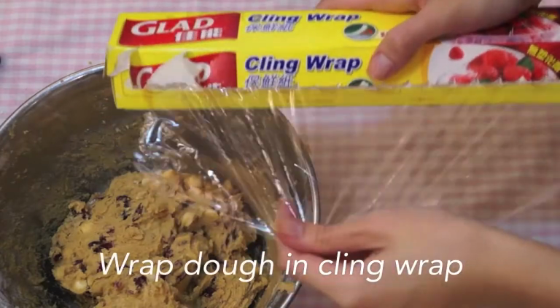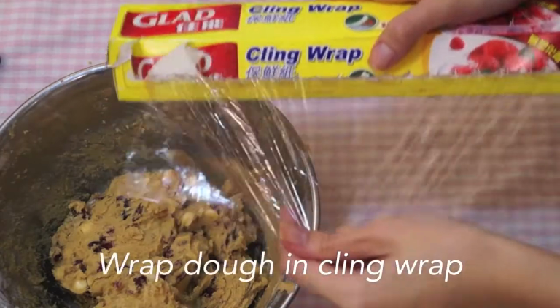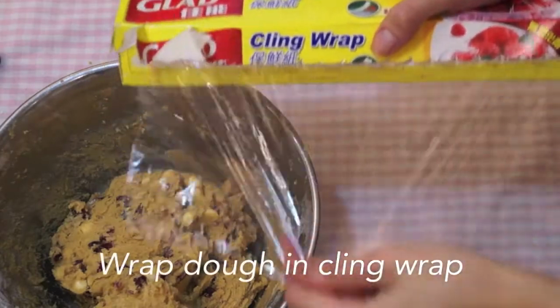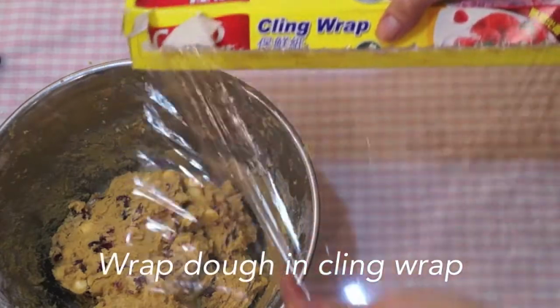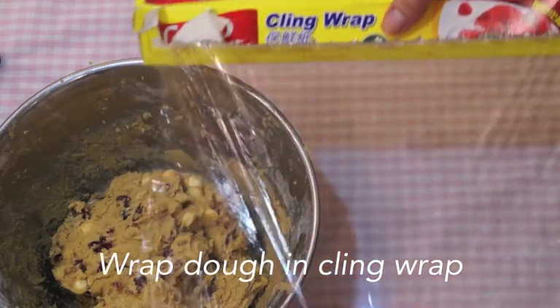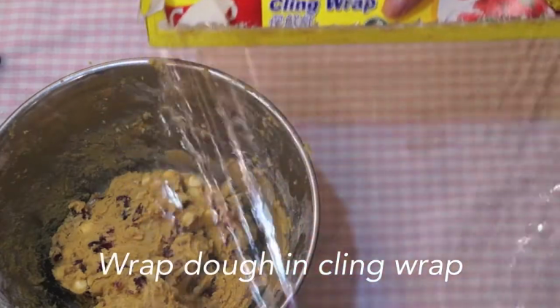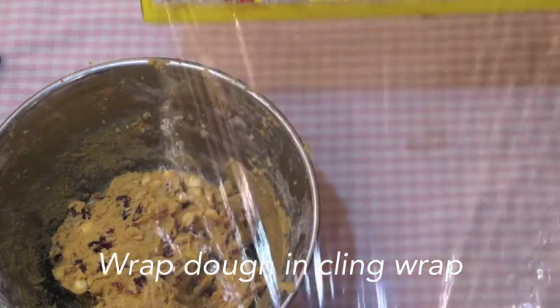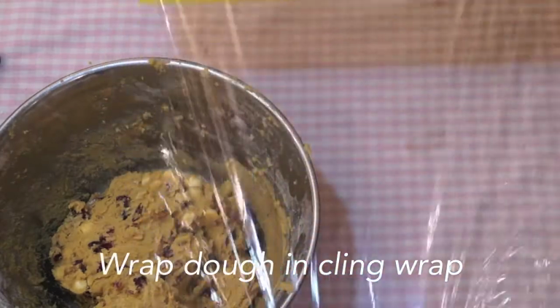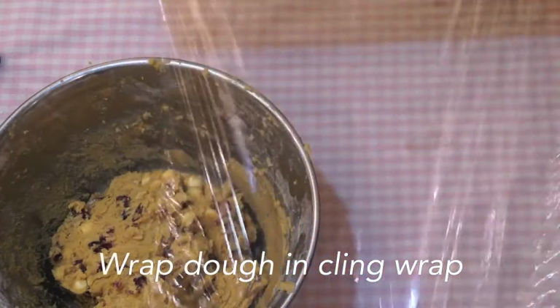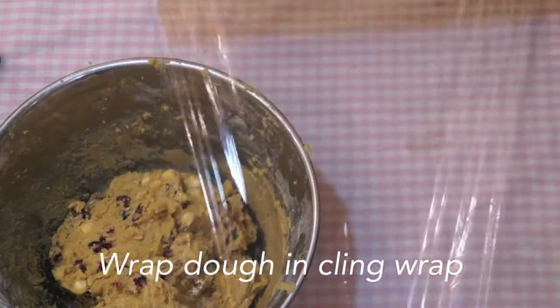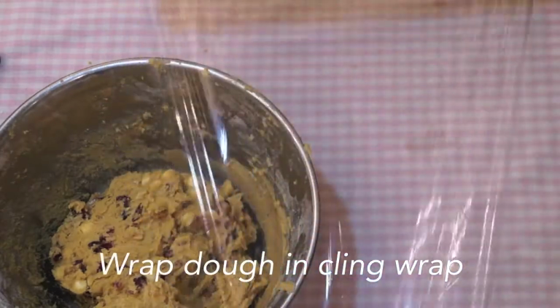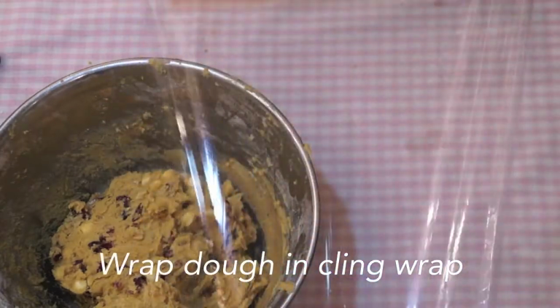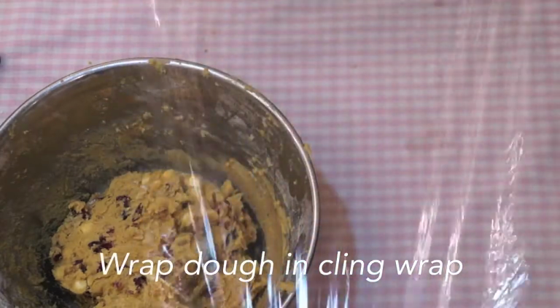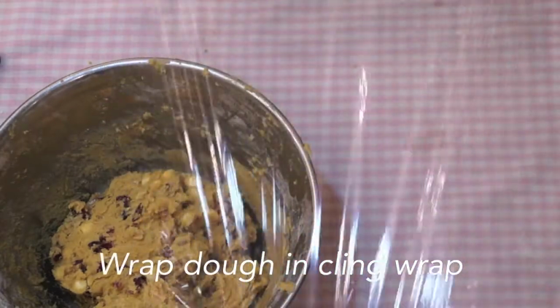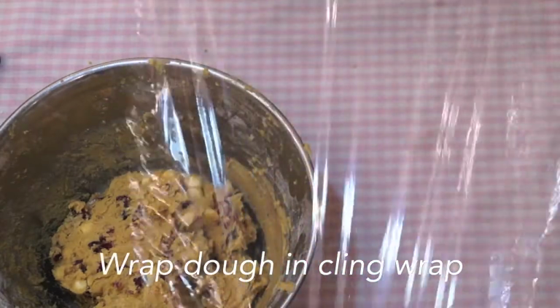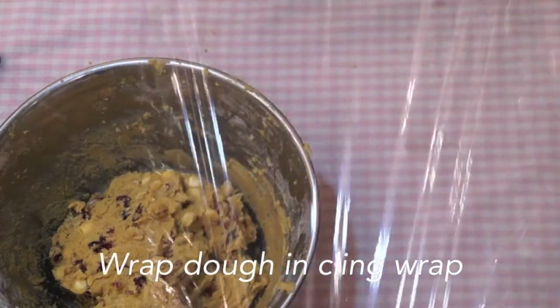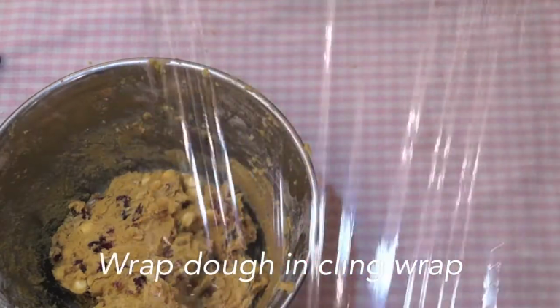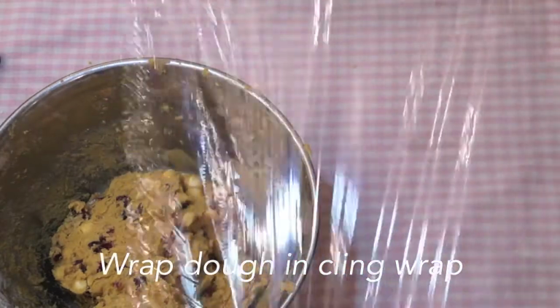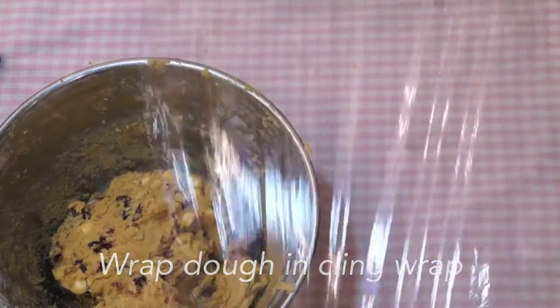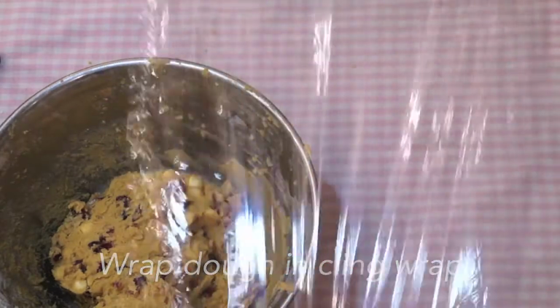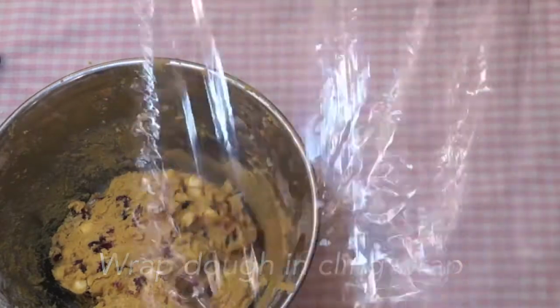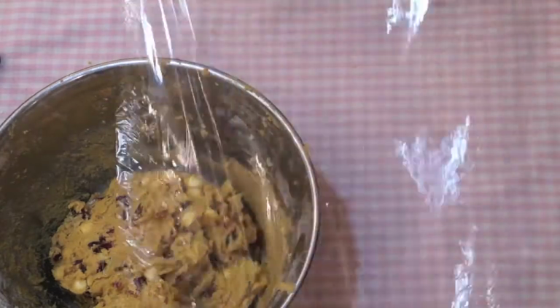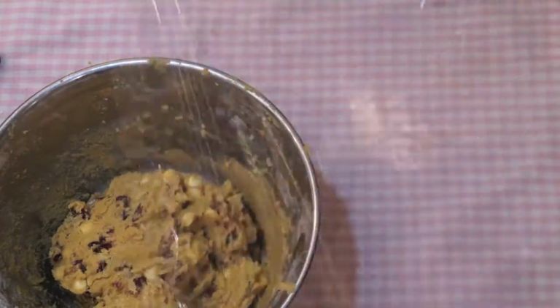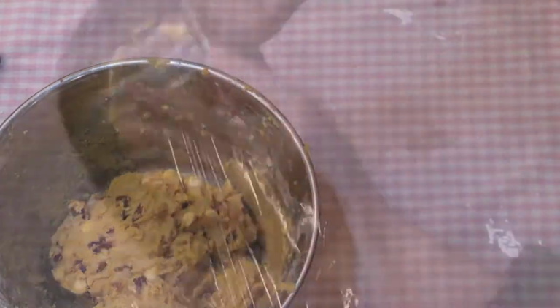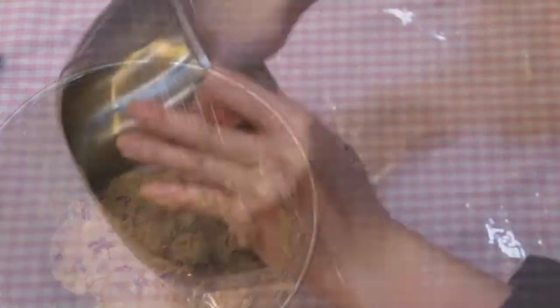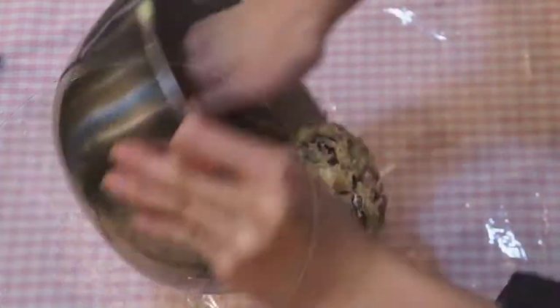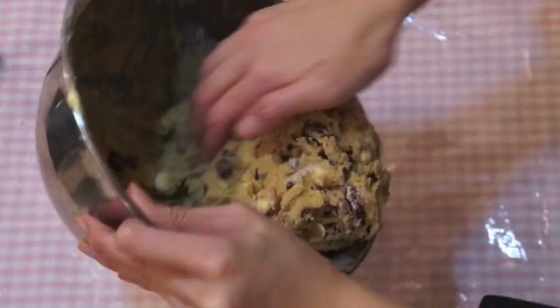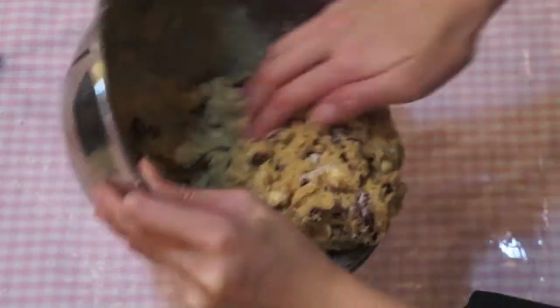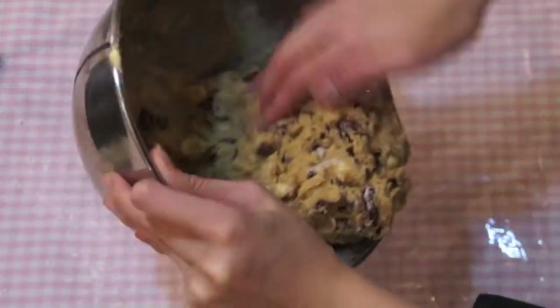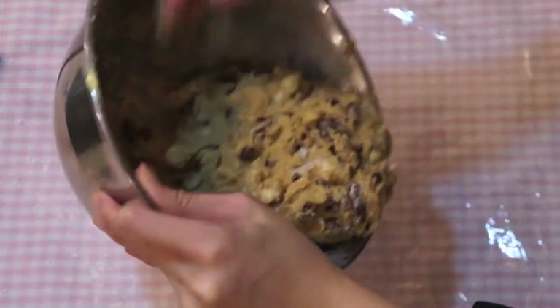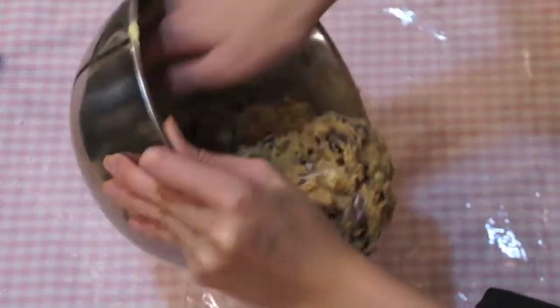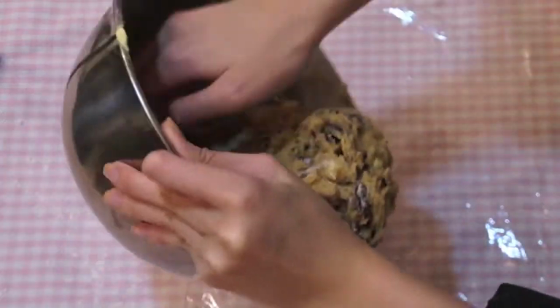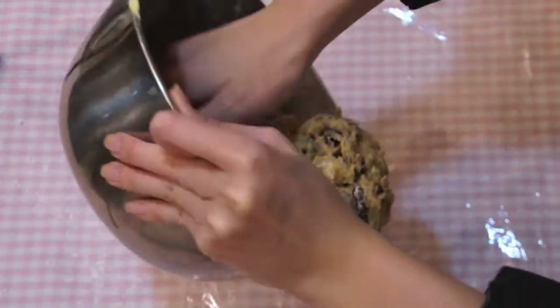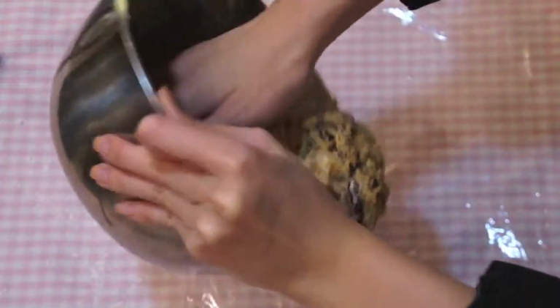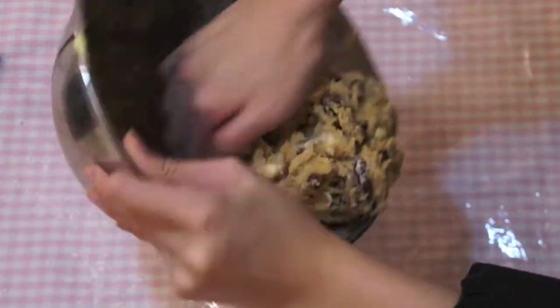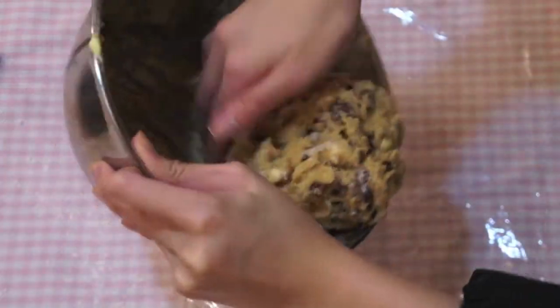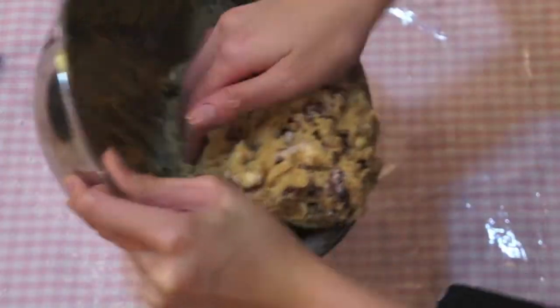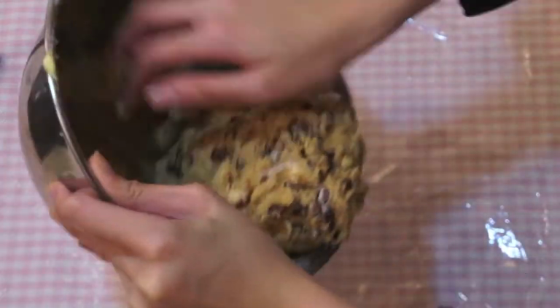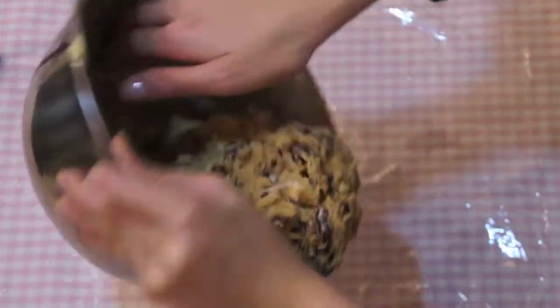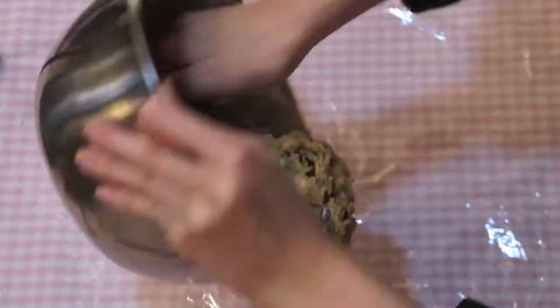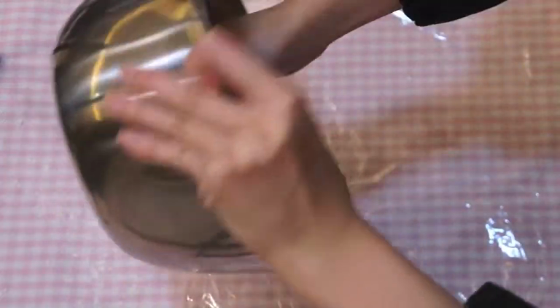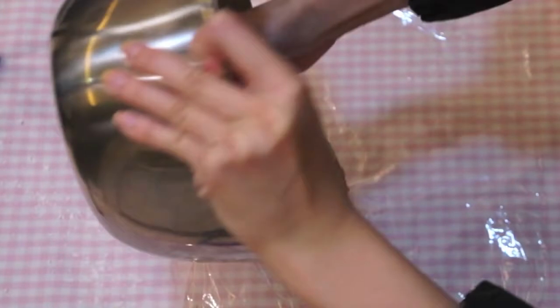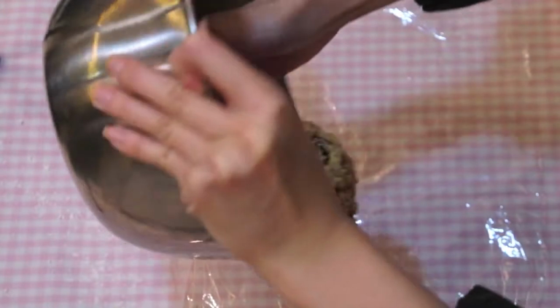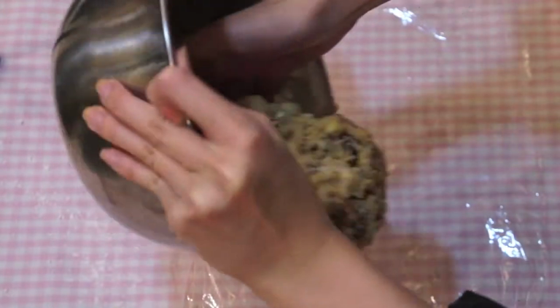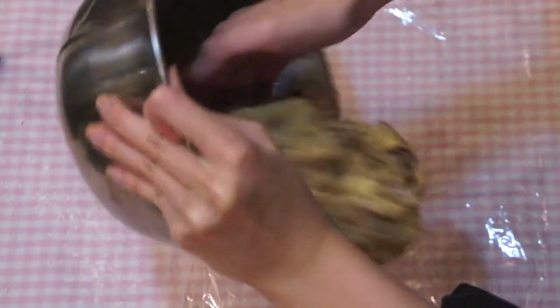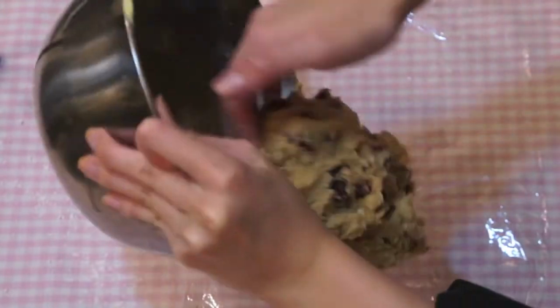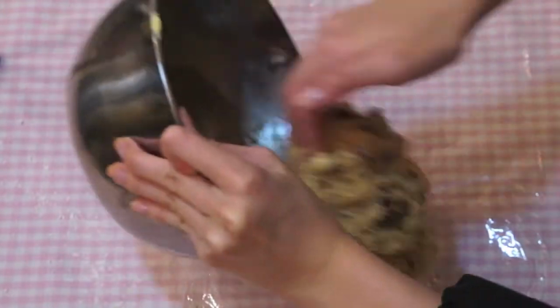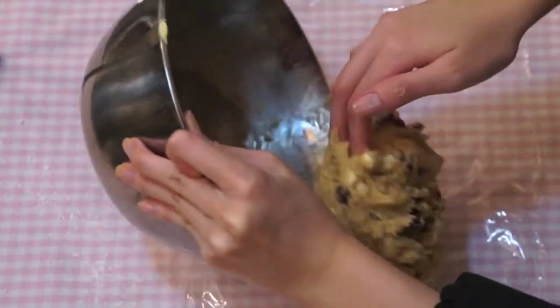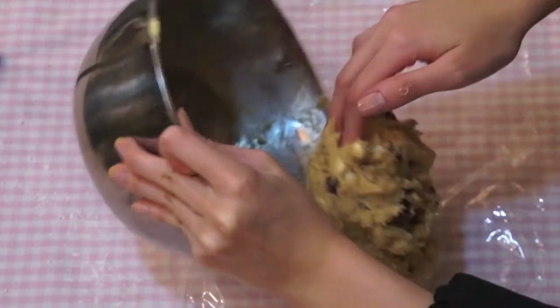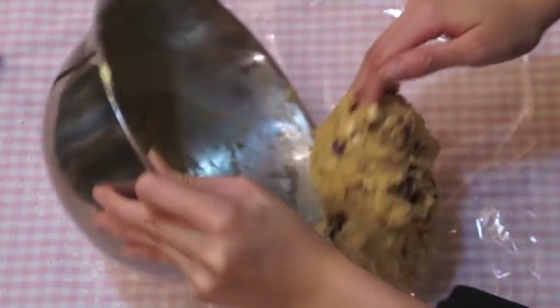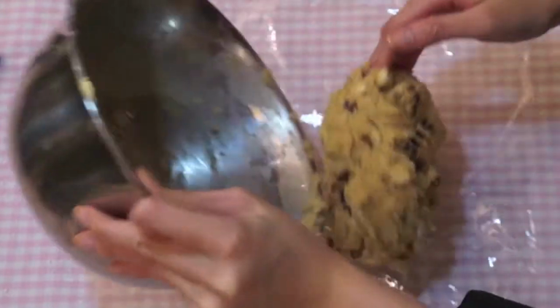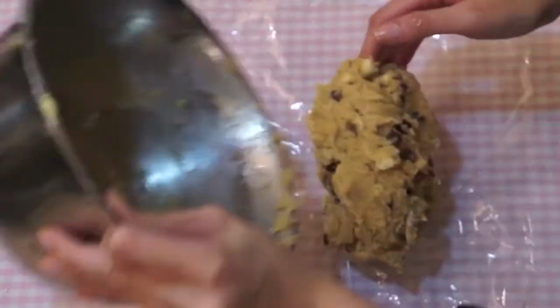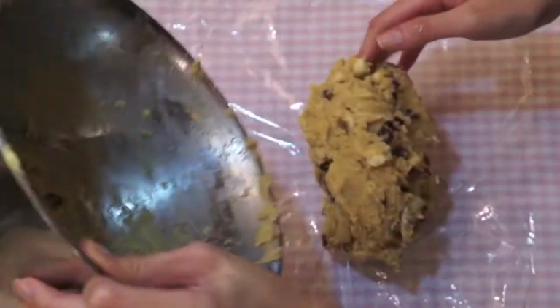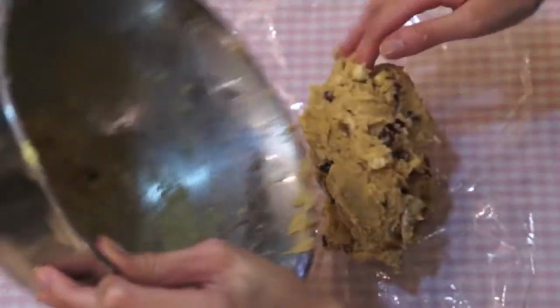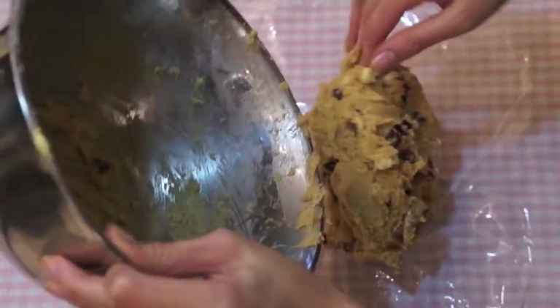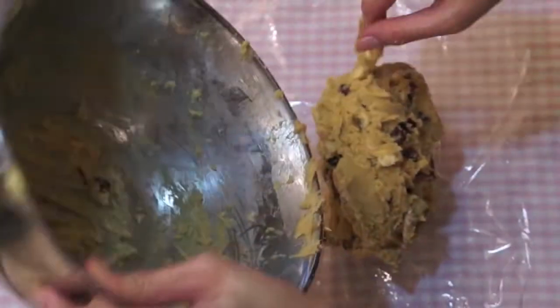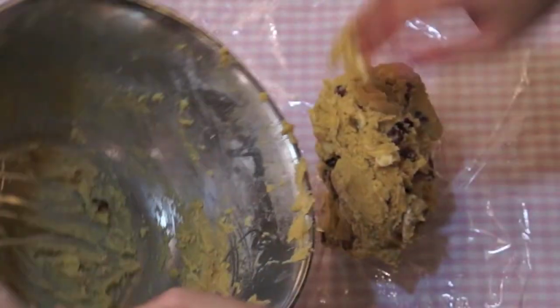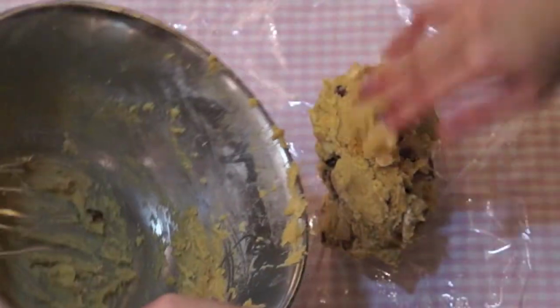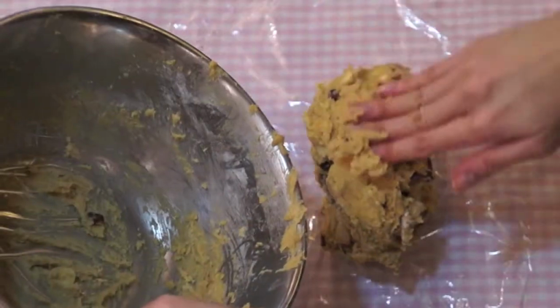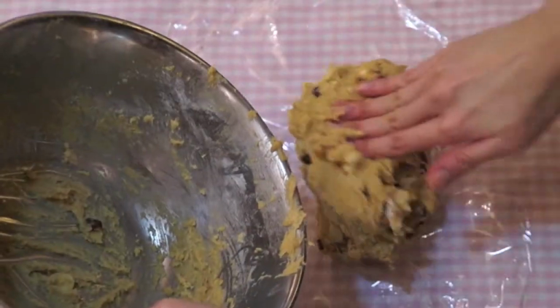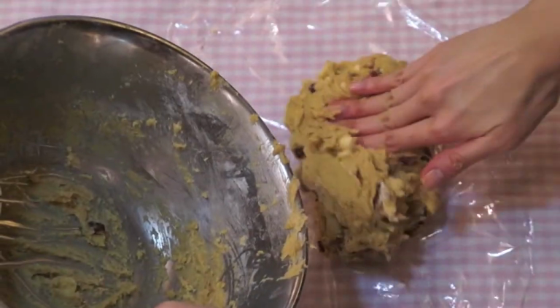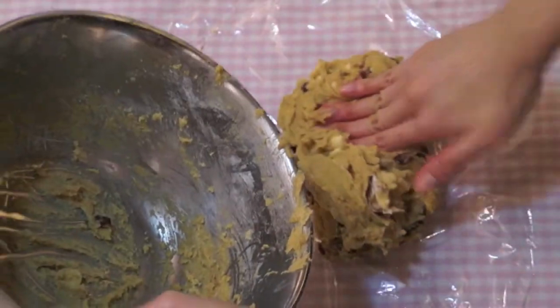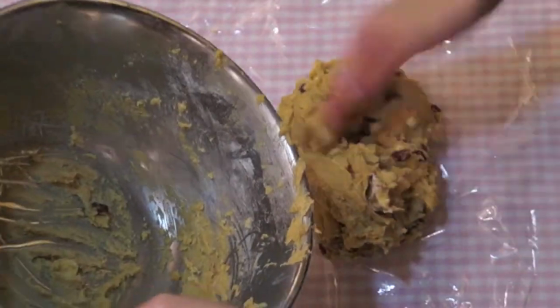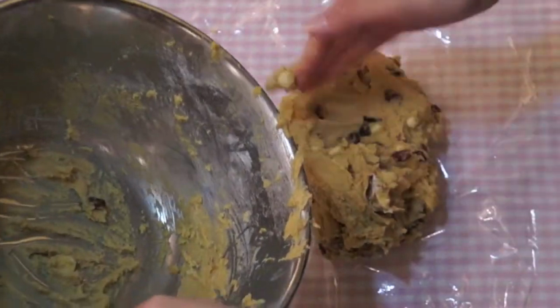Once you've given the dough a good mix, wrap it with cling wrap then put it into the freezer for at least 2 hours.